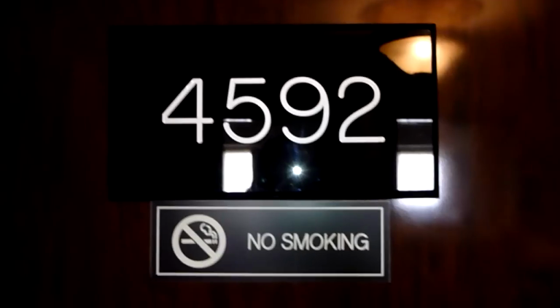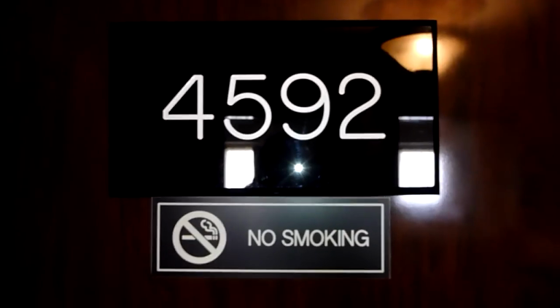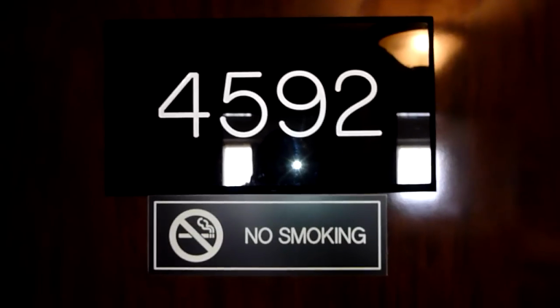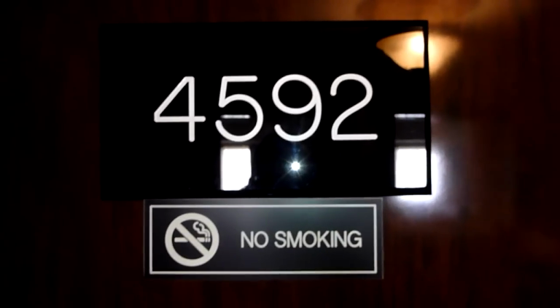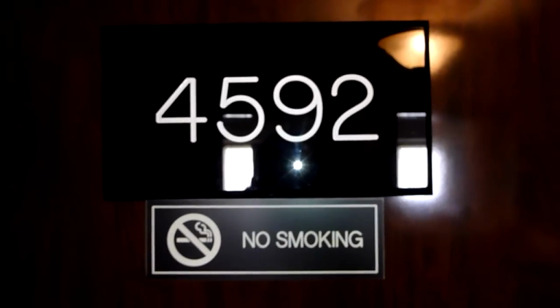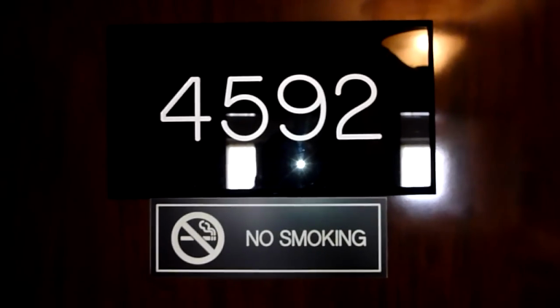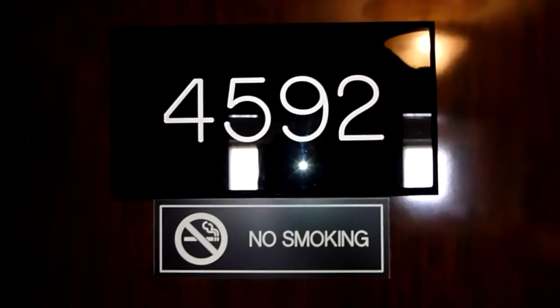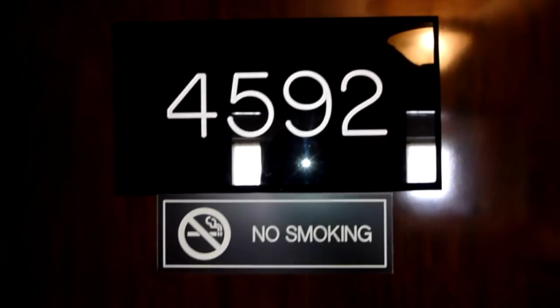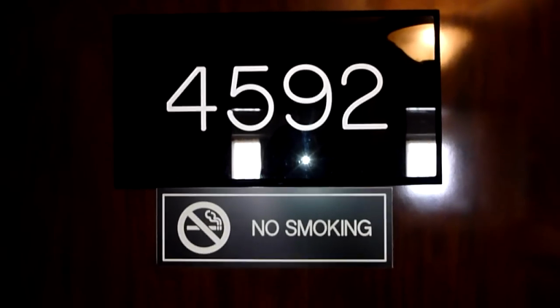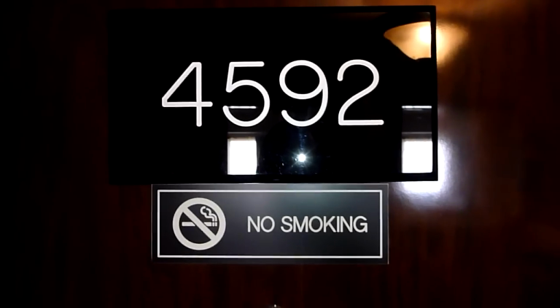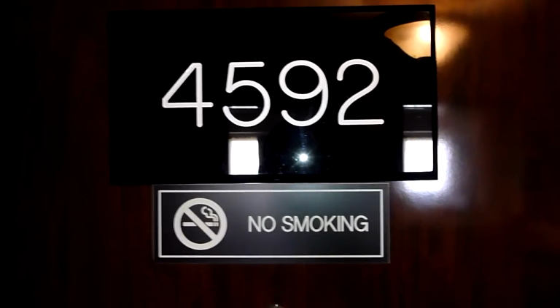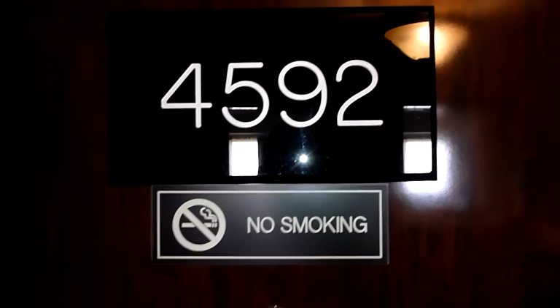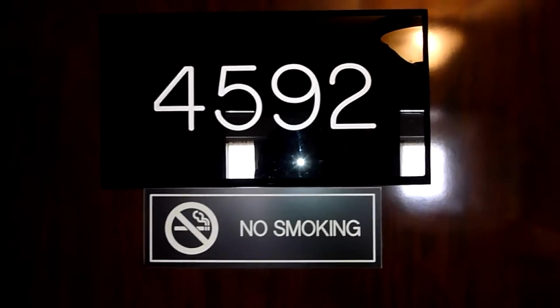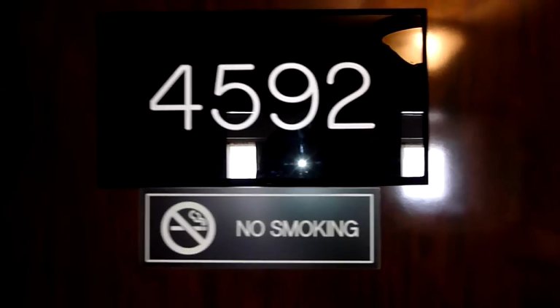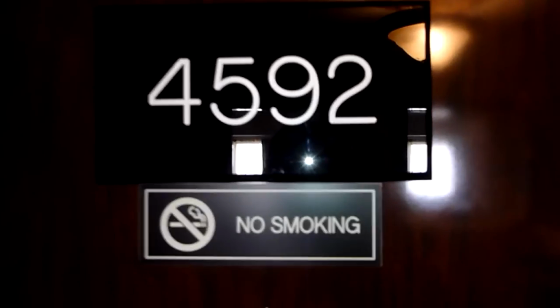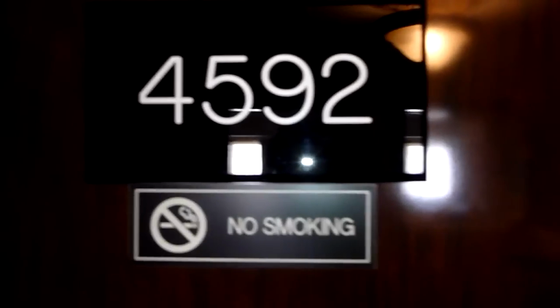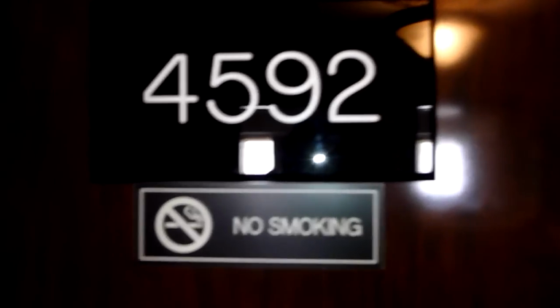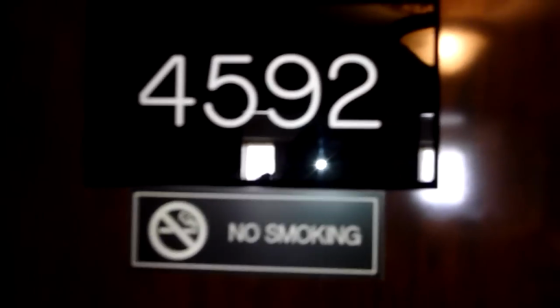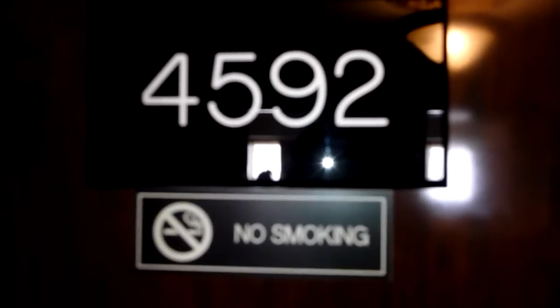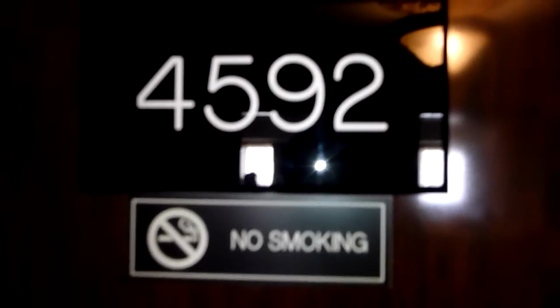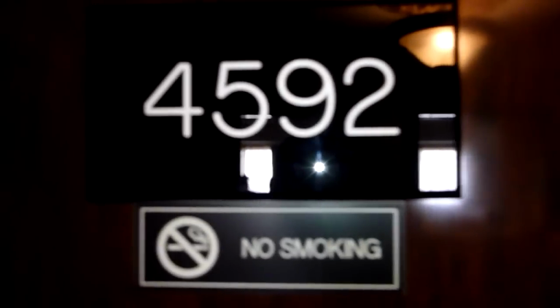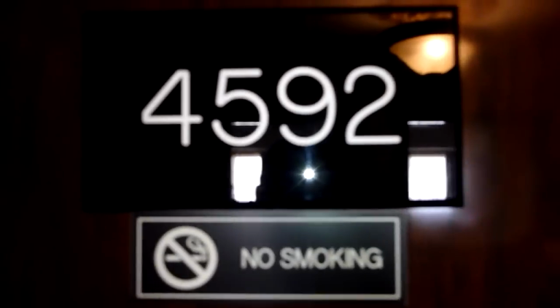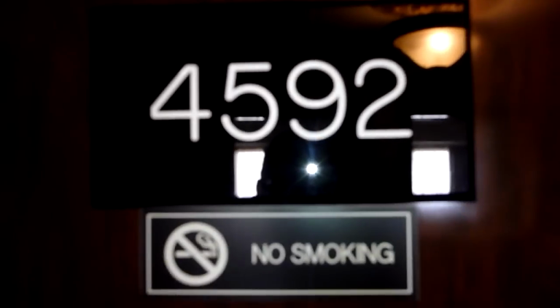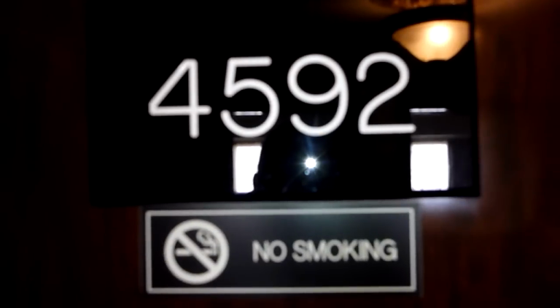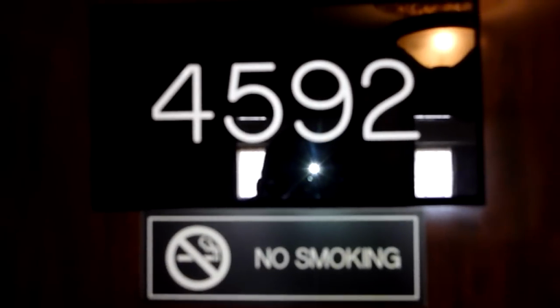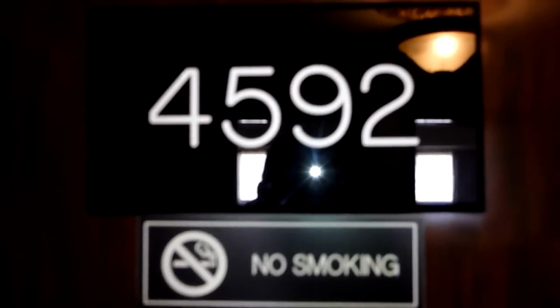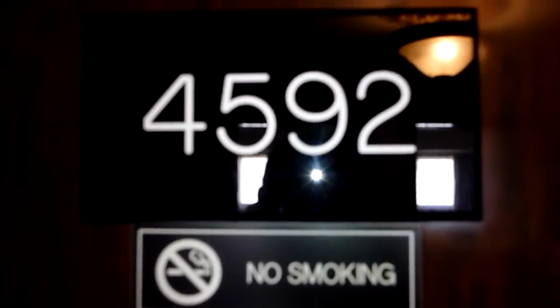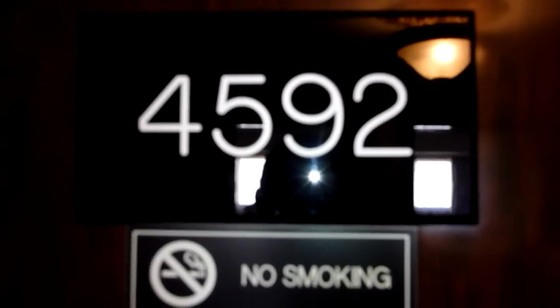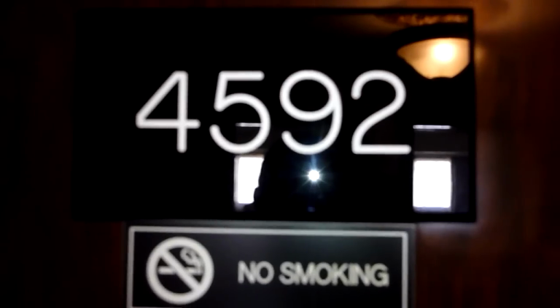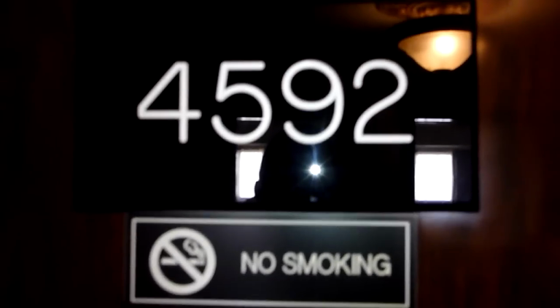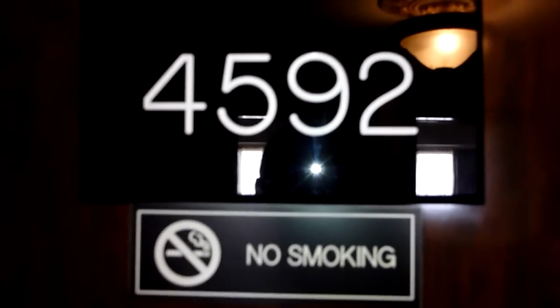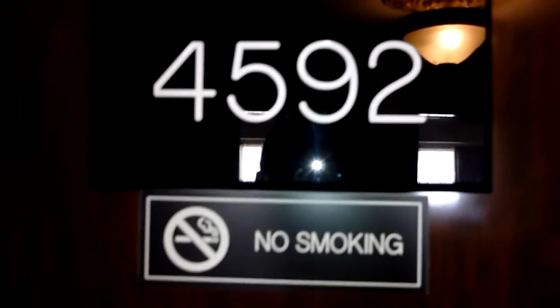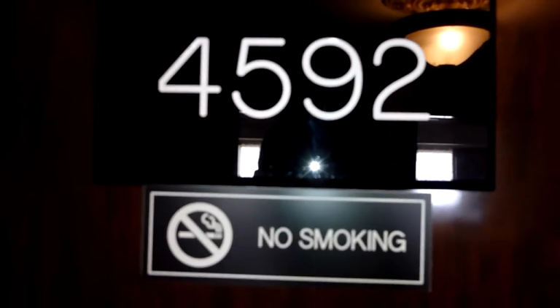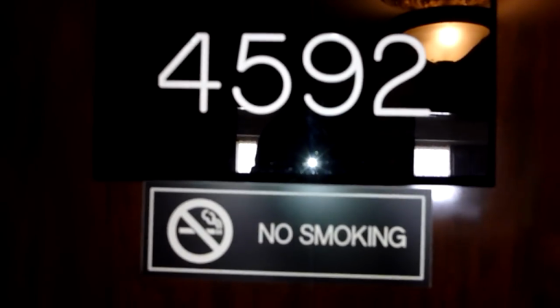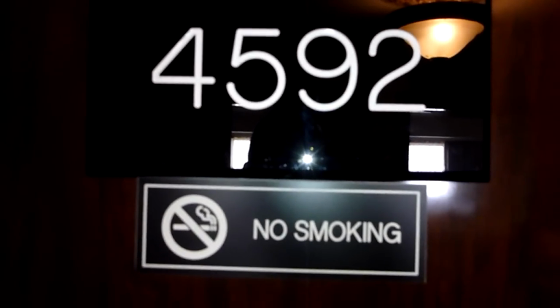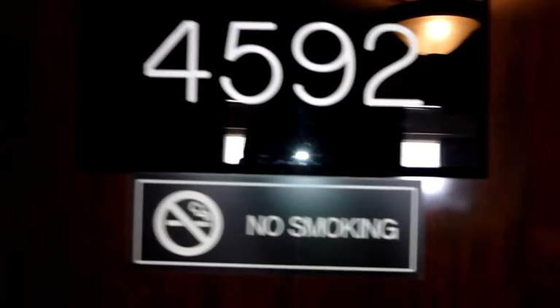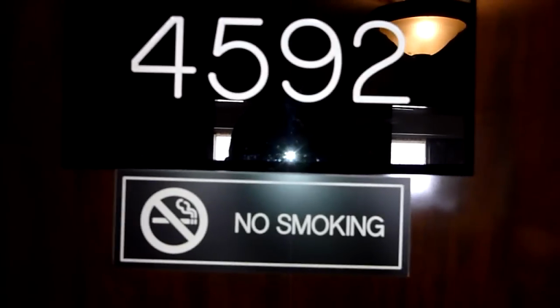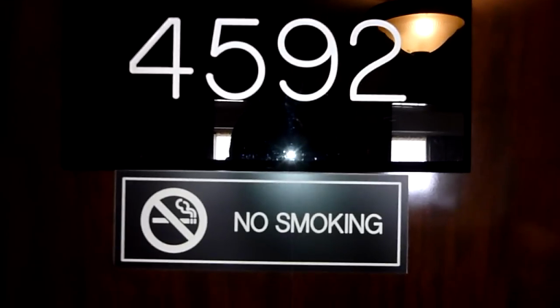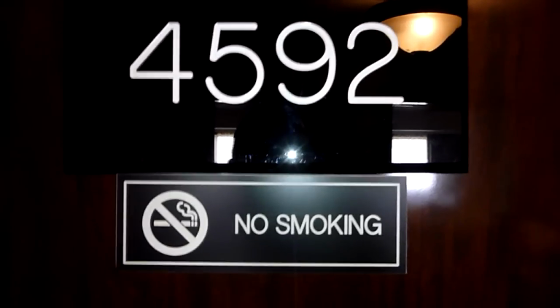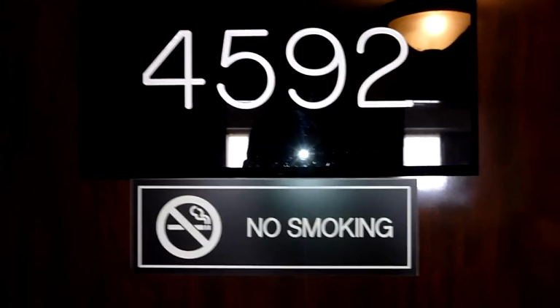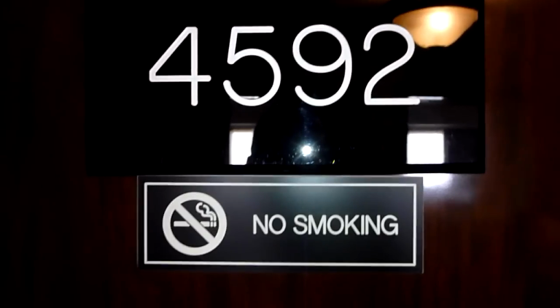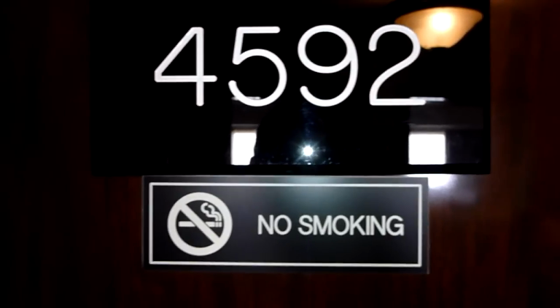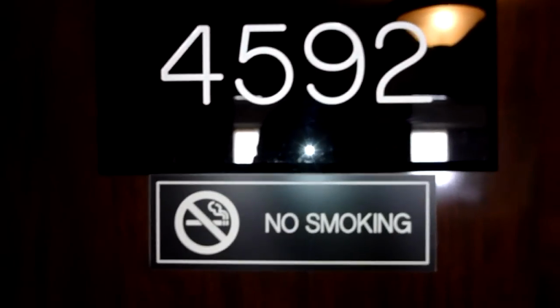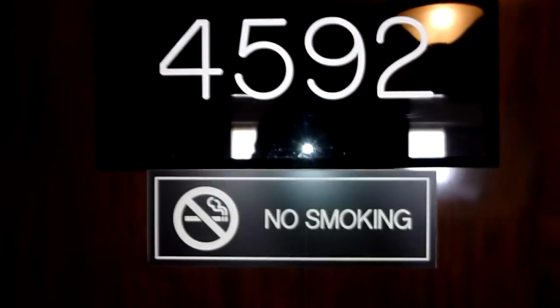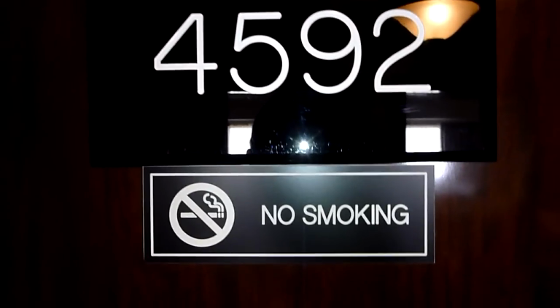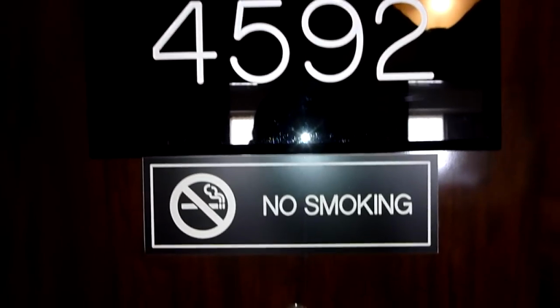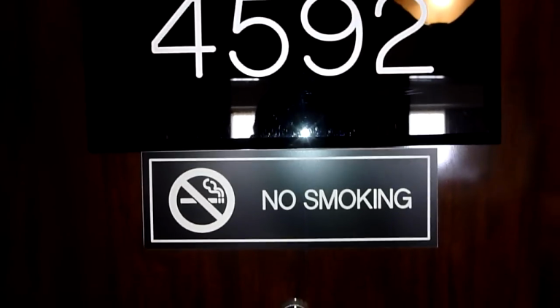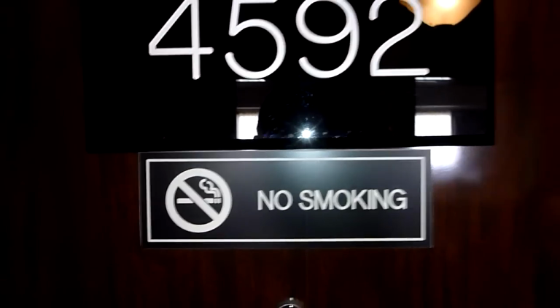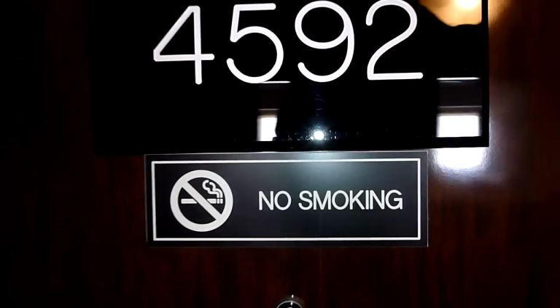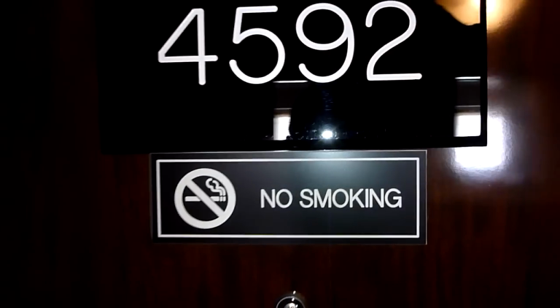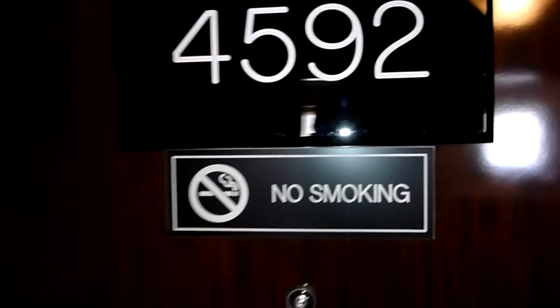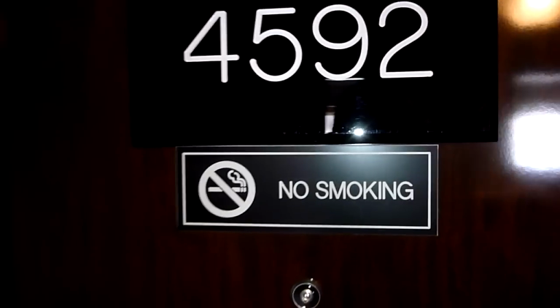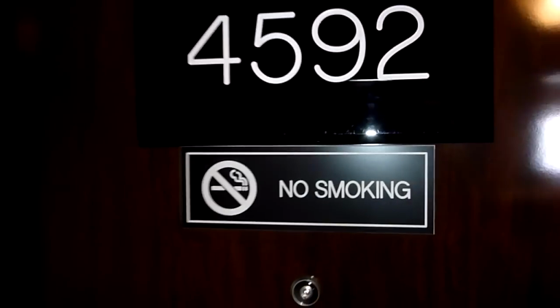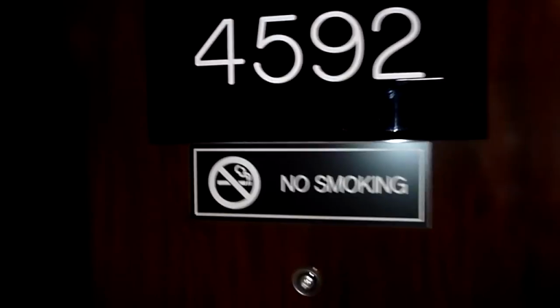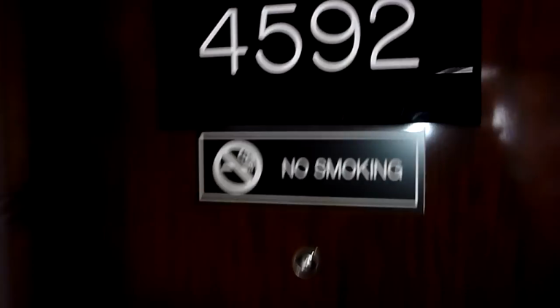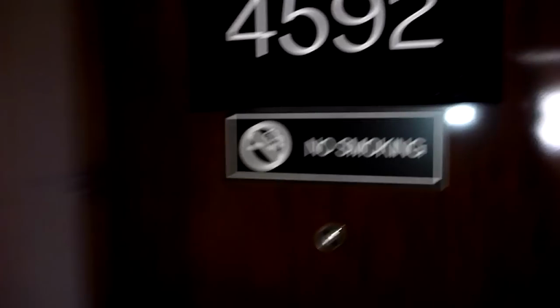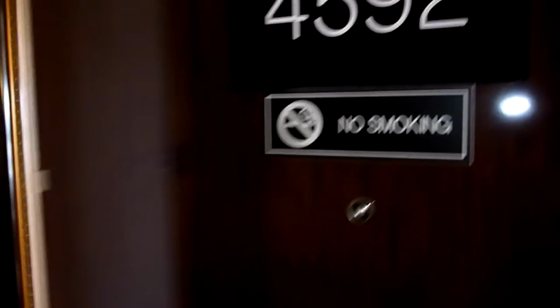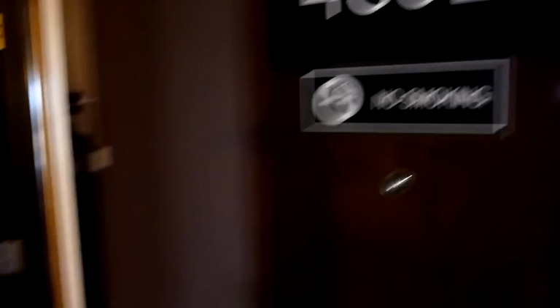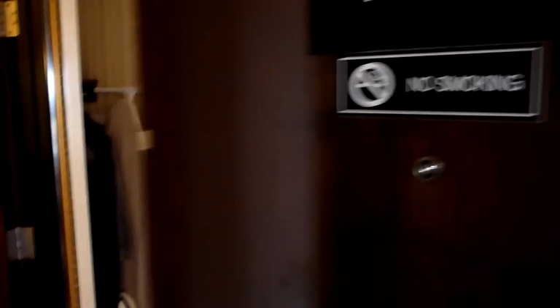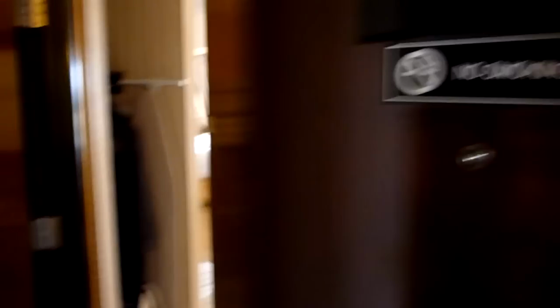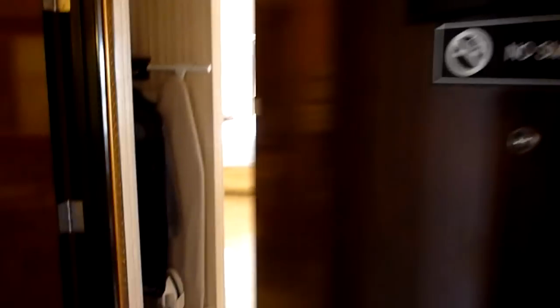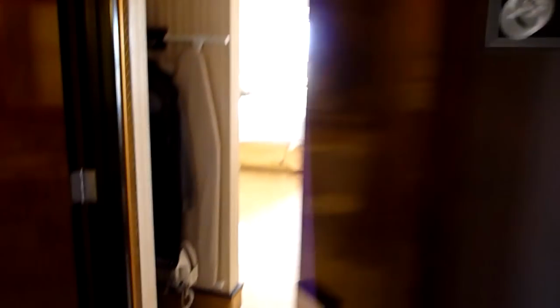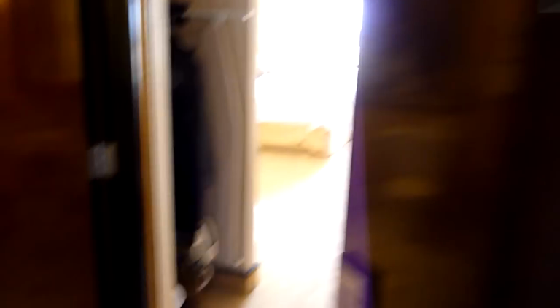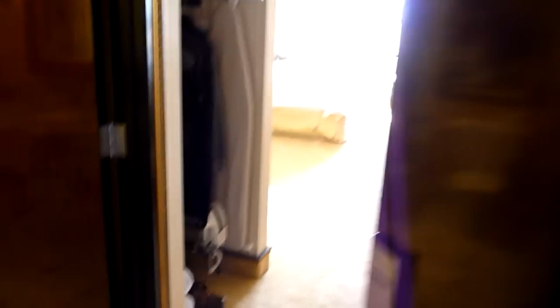This is my video of room 4592 at the Peppermill Casino and Resort.